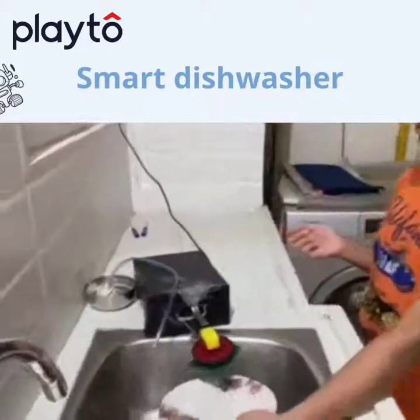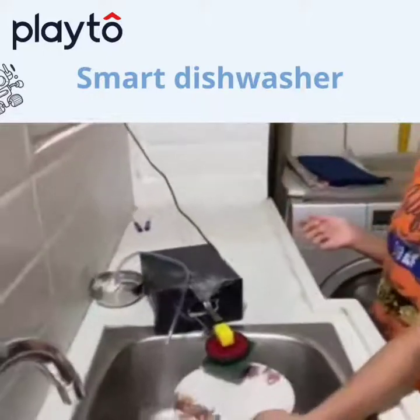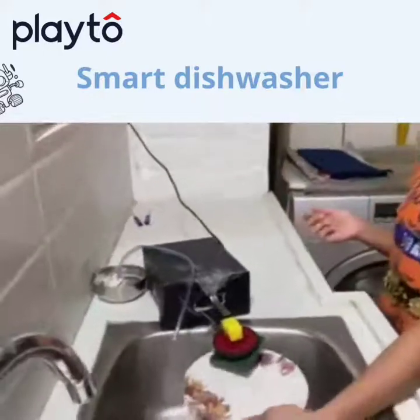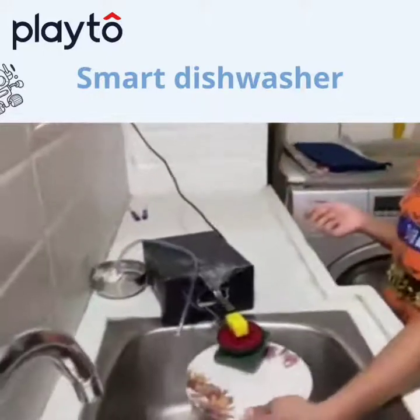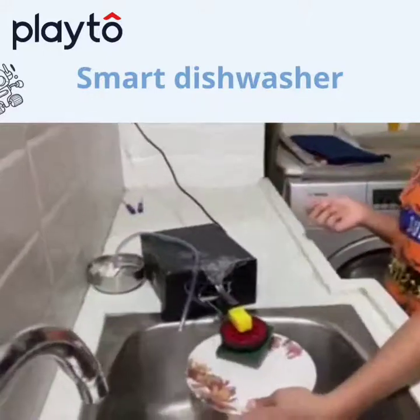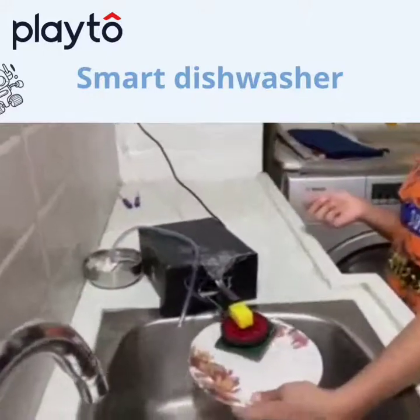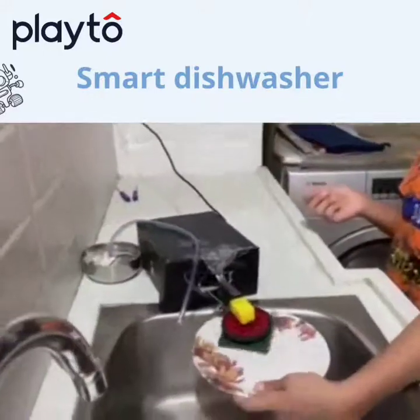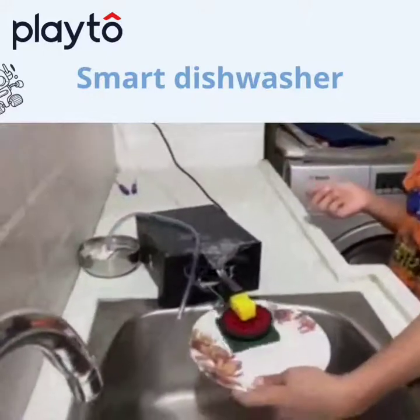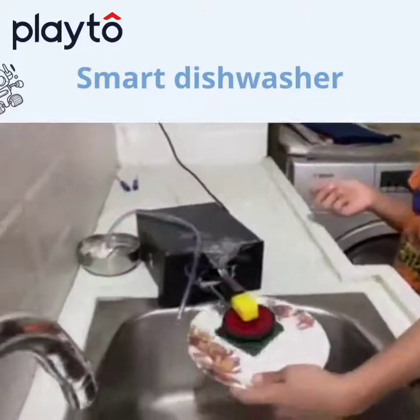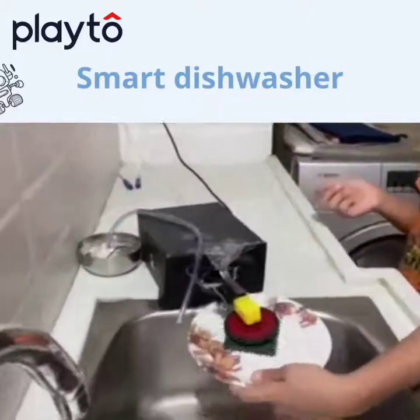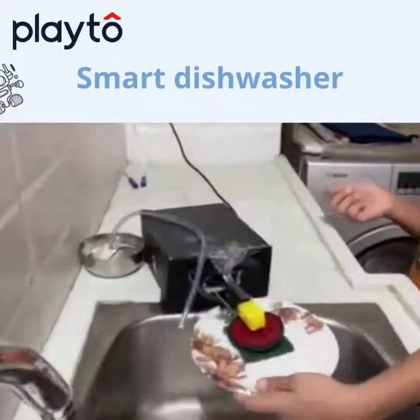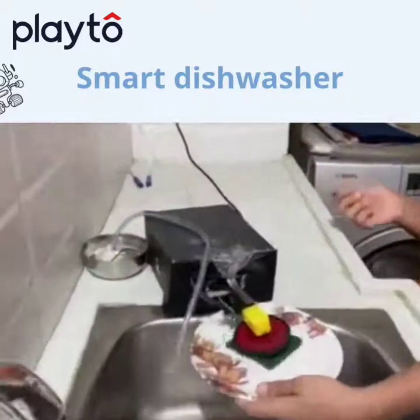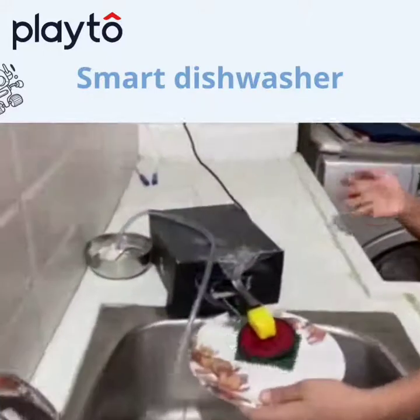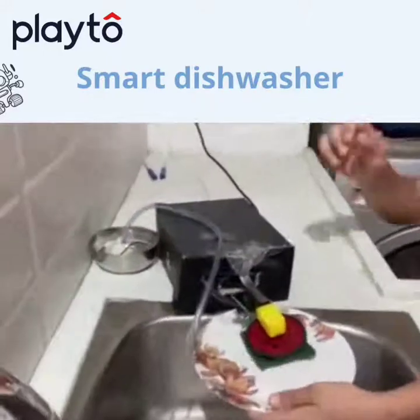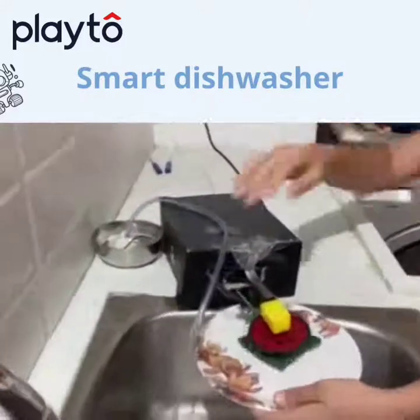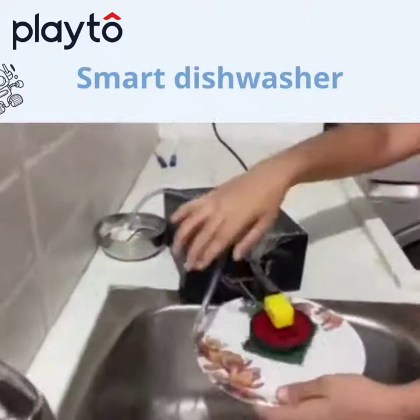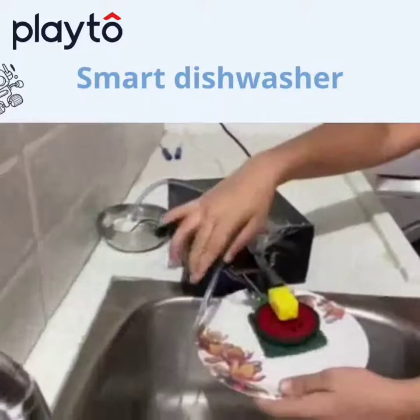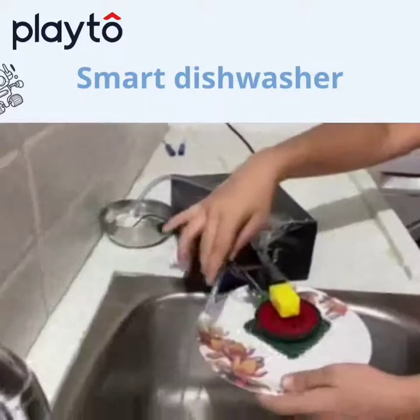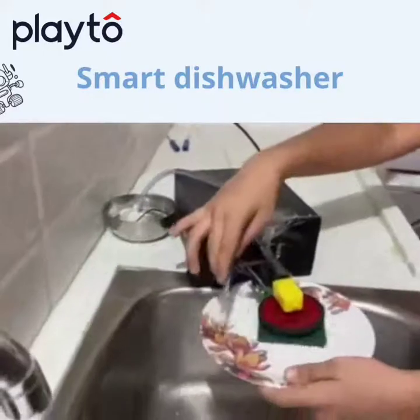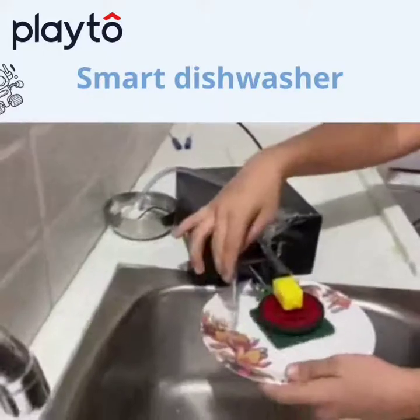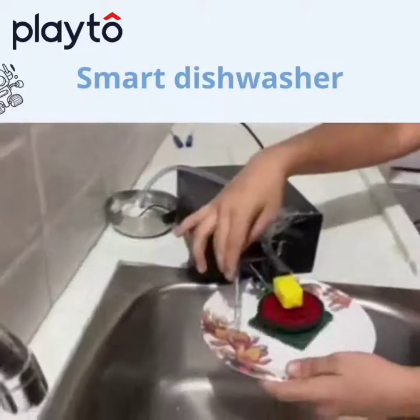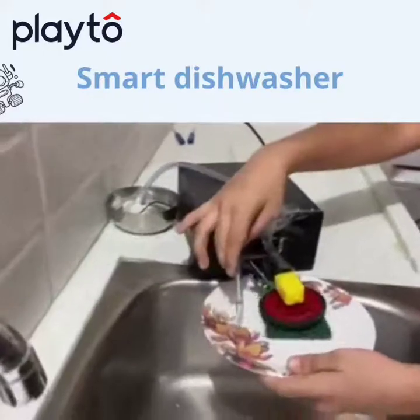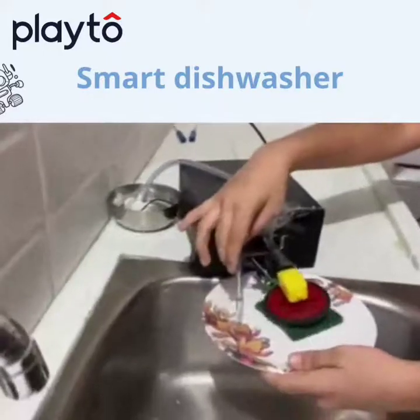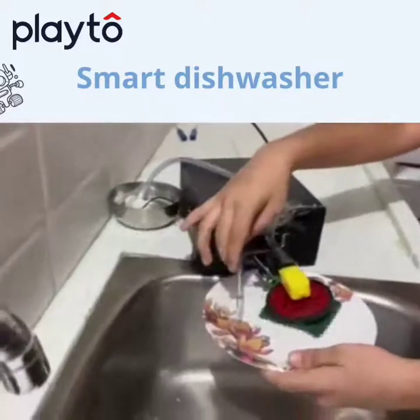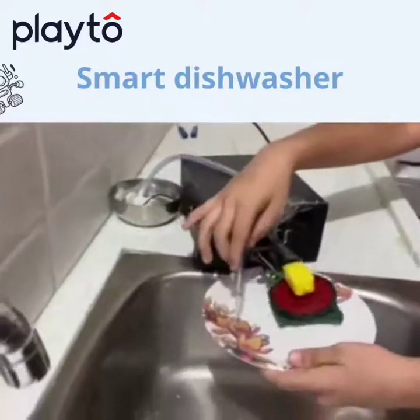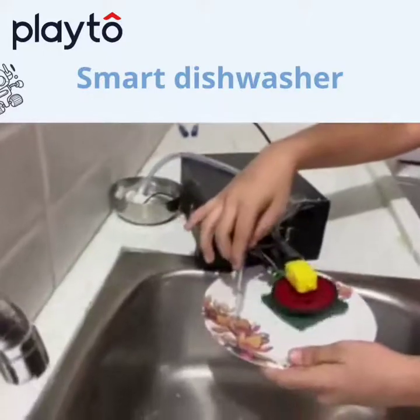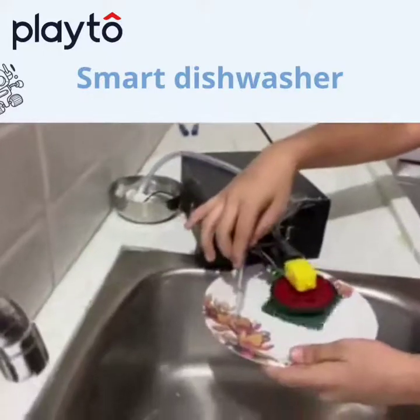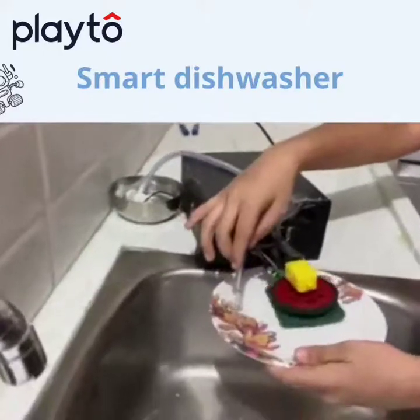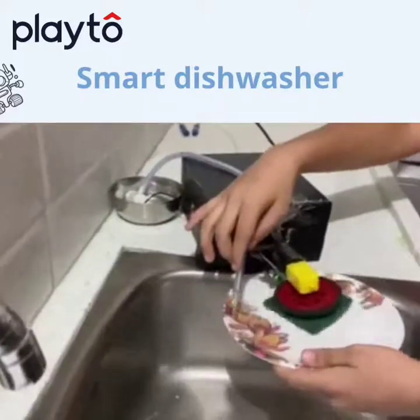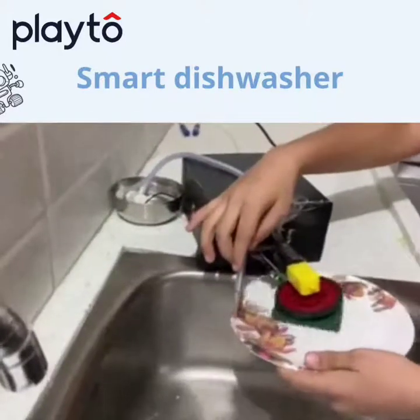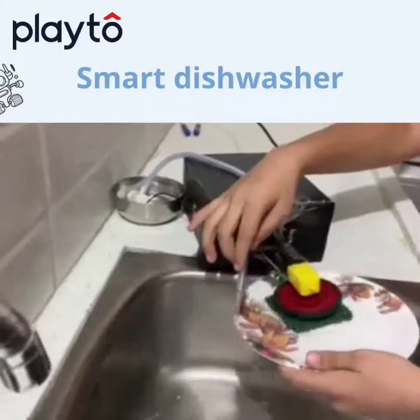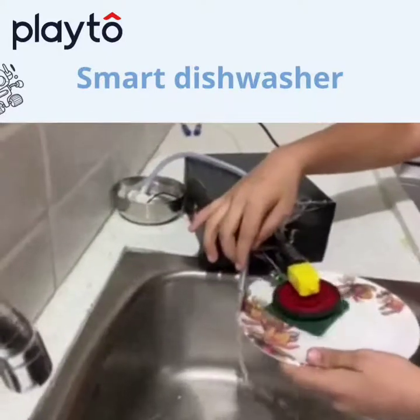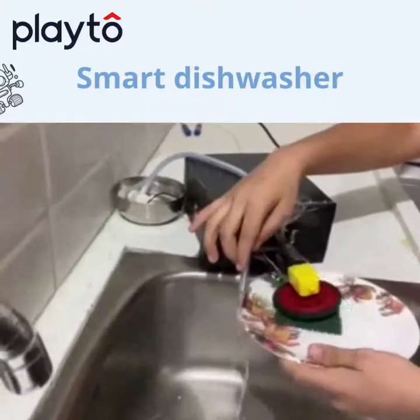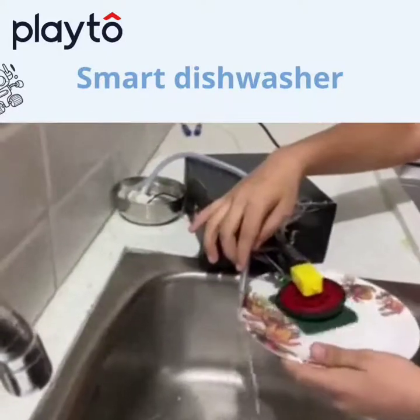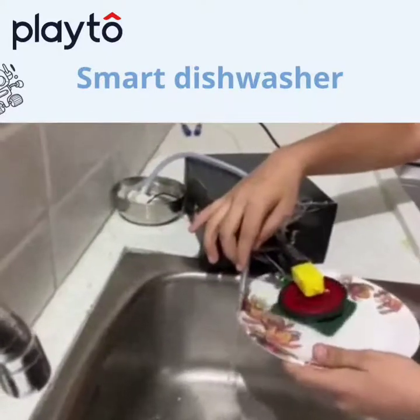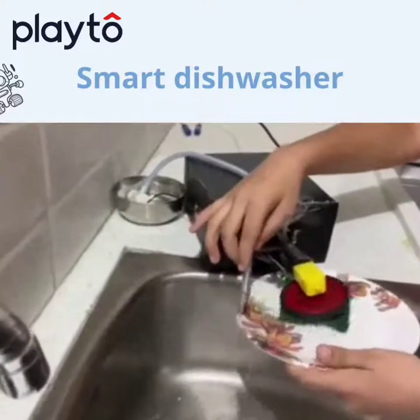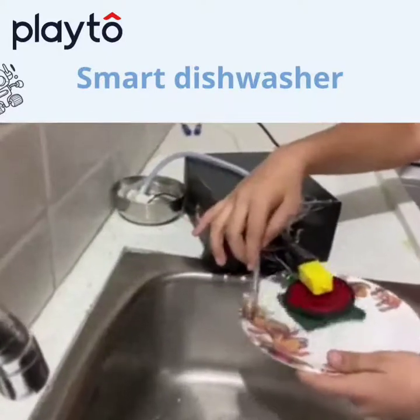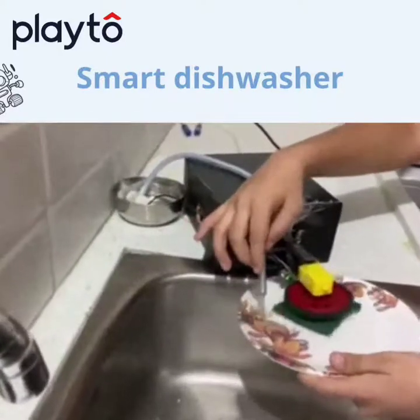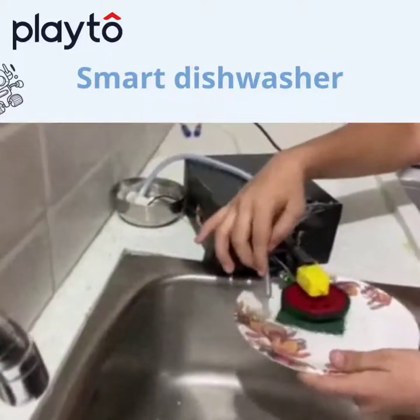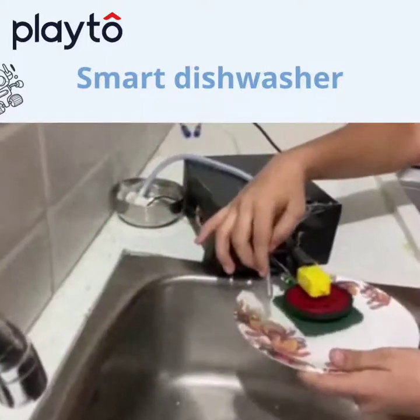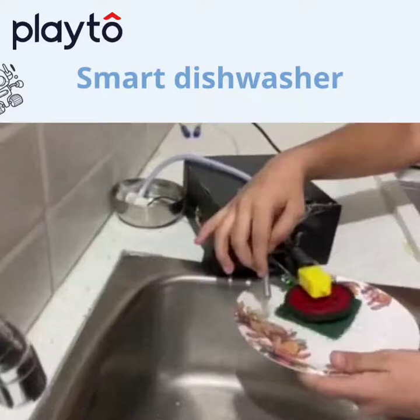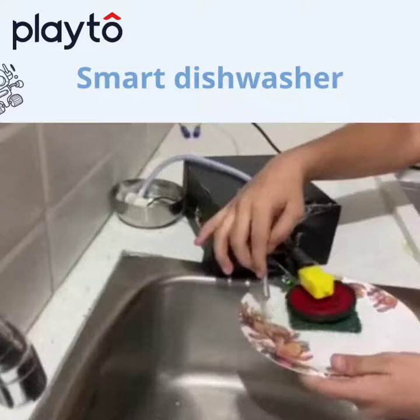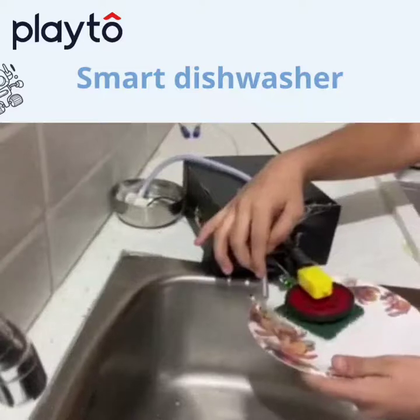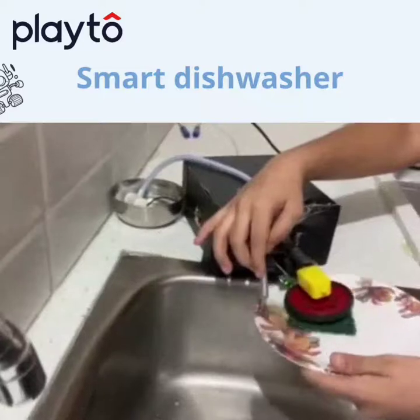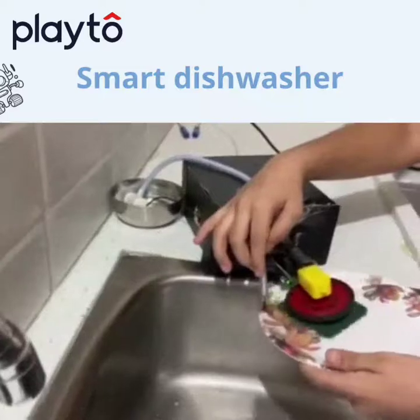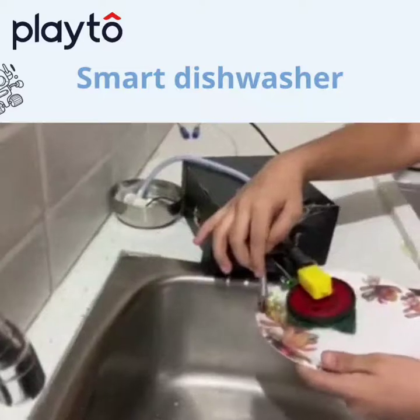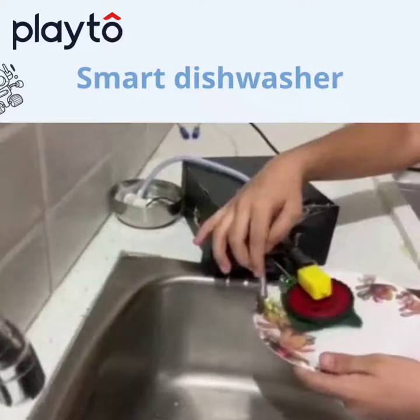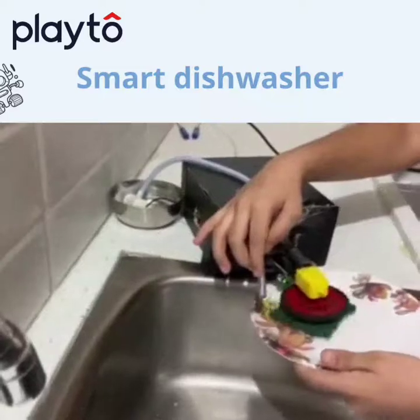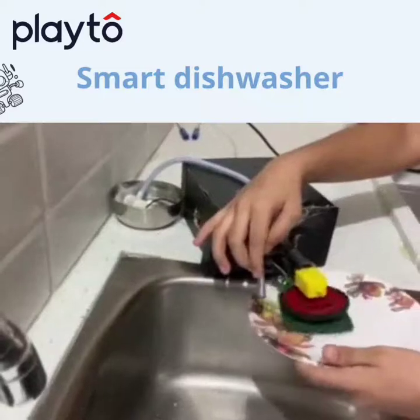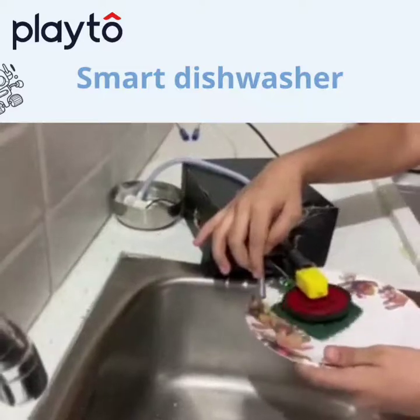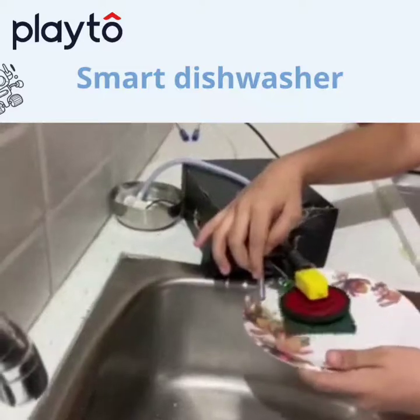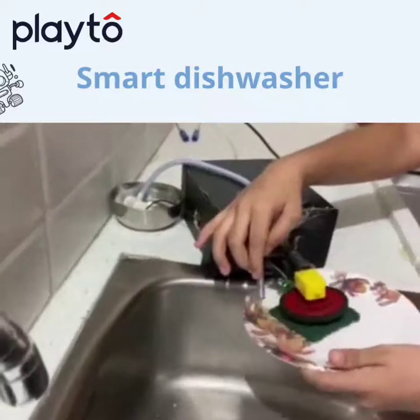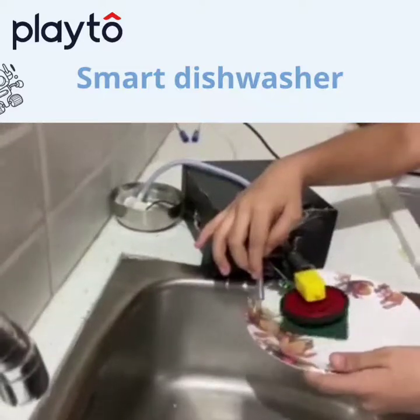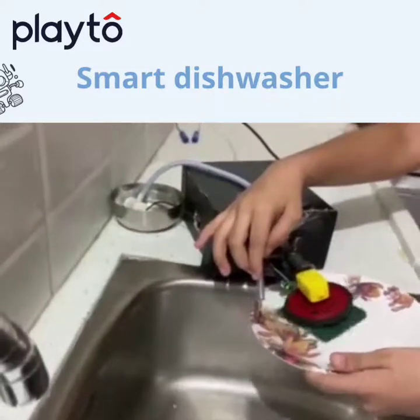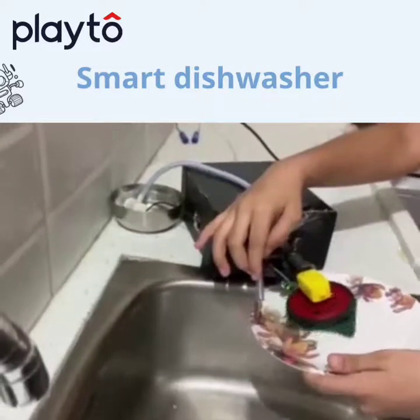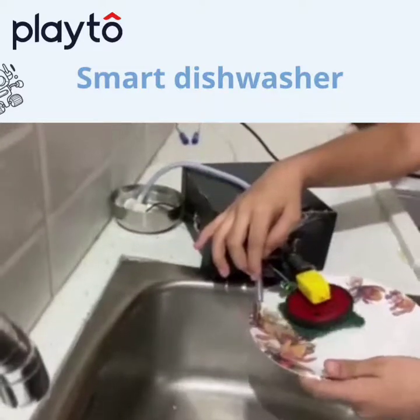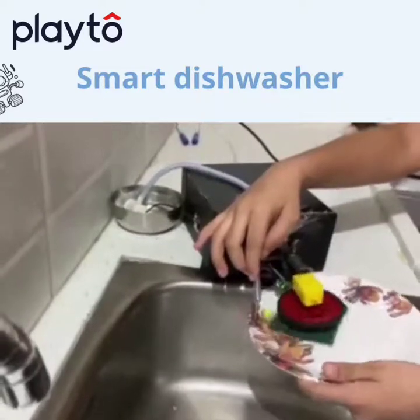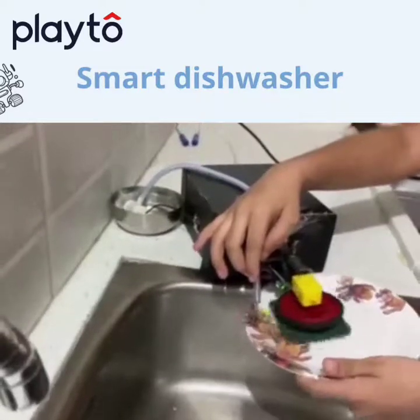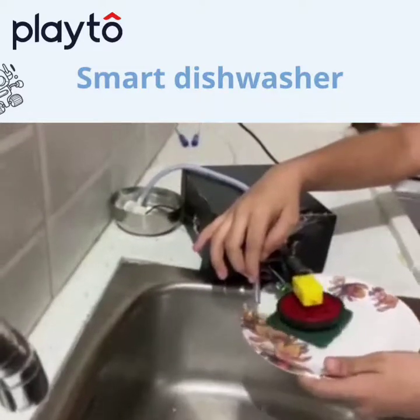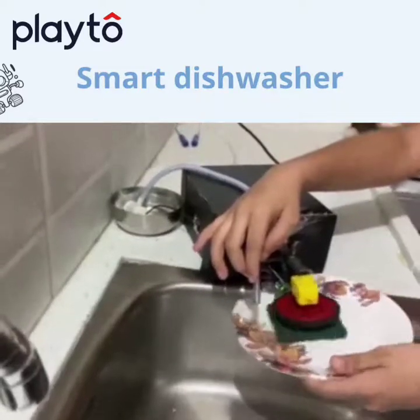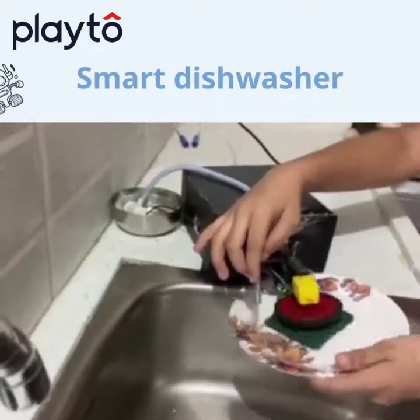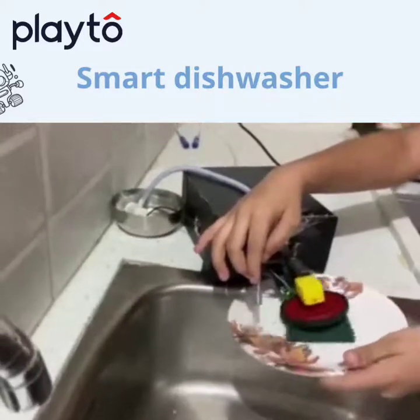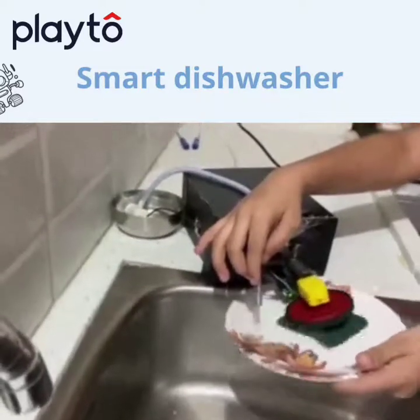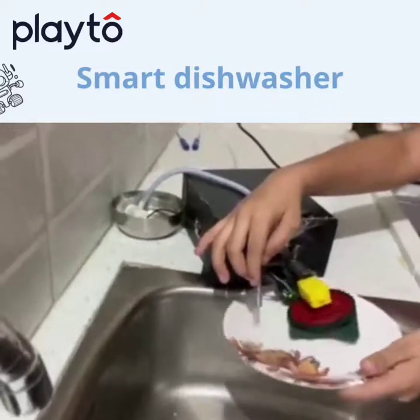As you put the plate, you can see the soap water coming and then it's cleaning.